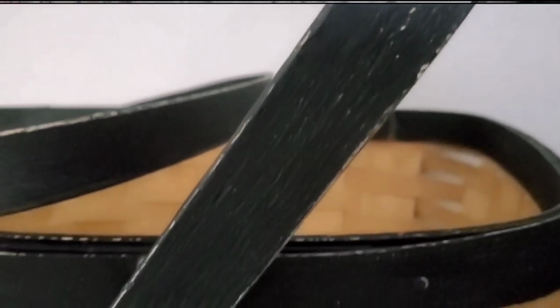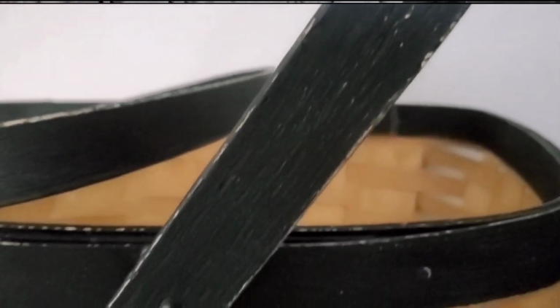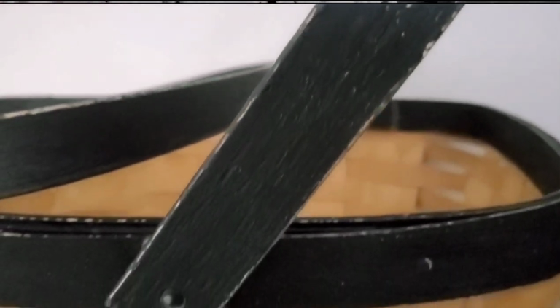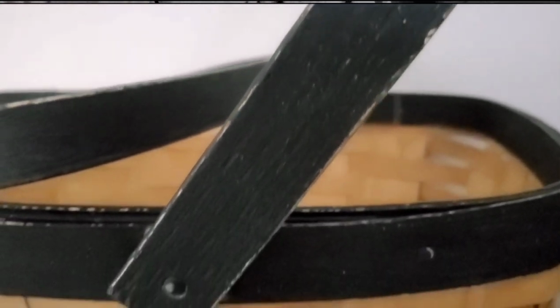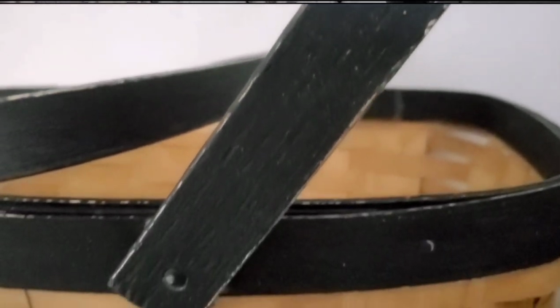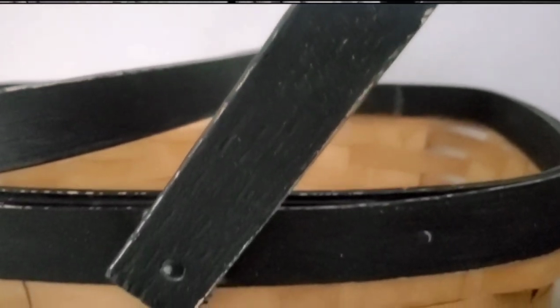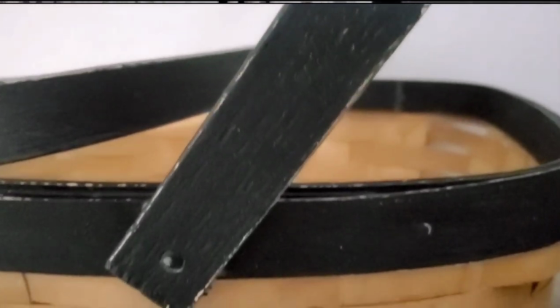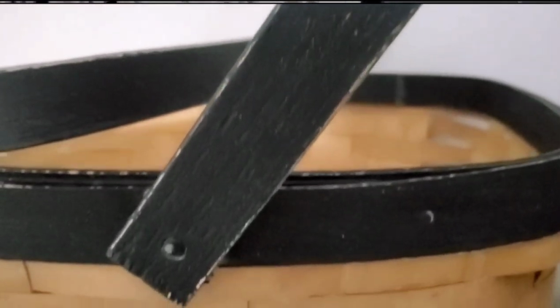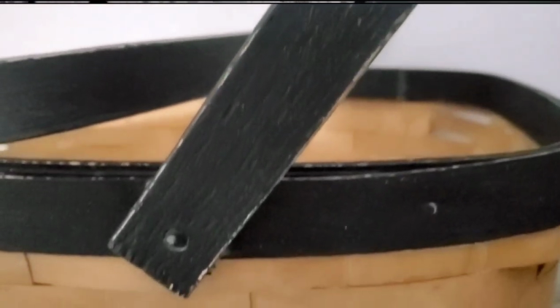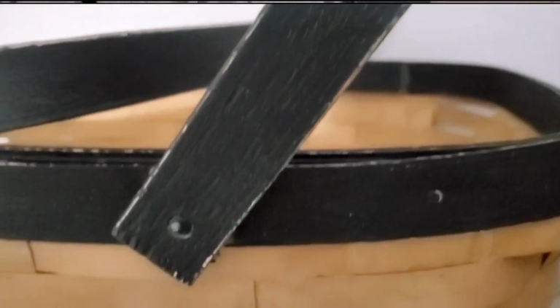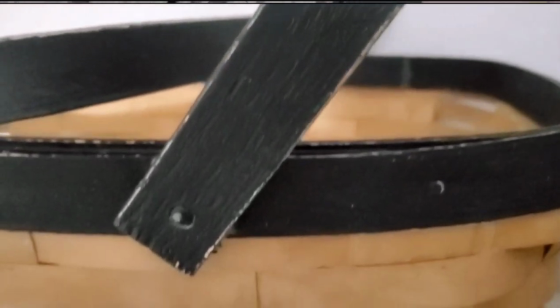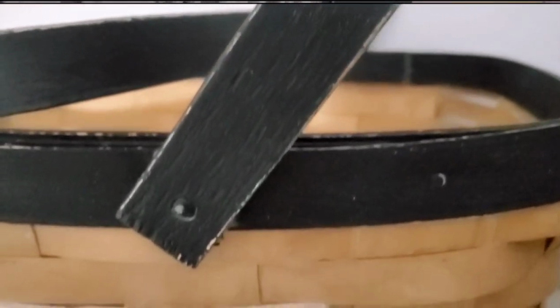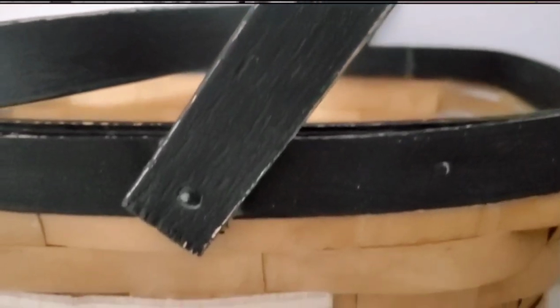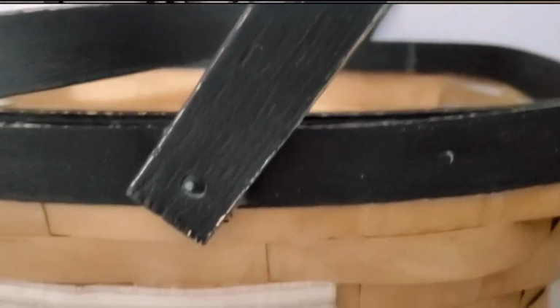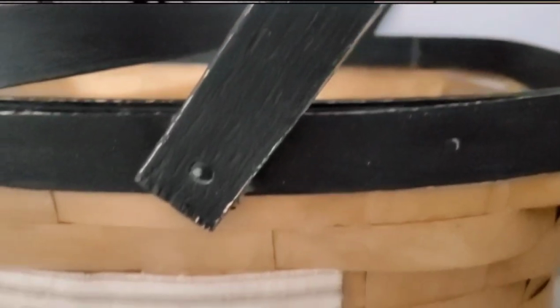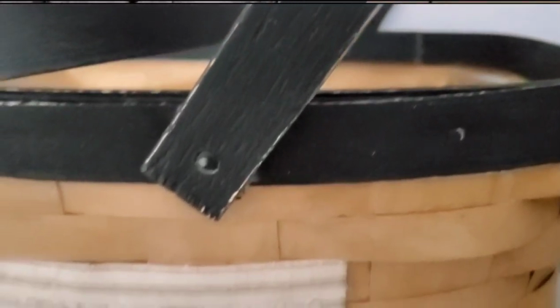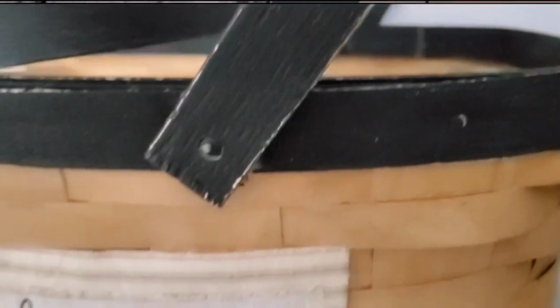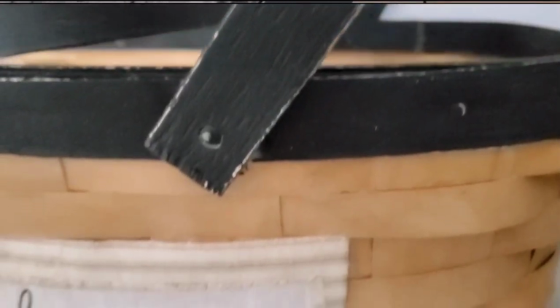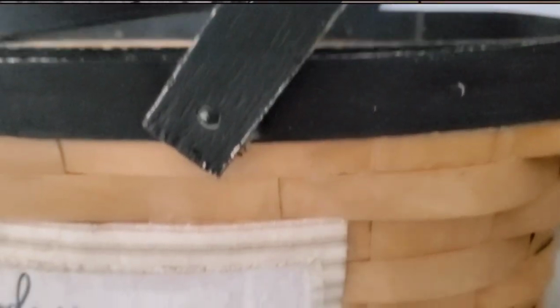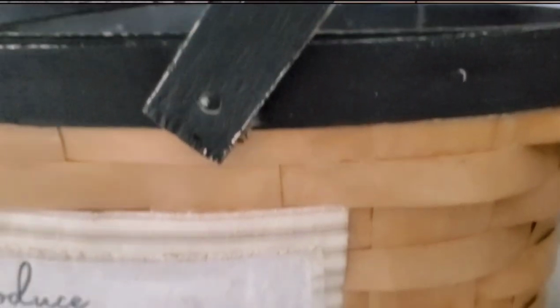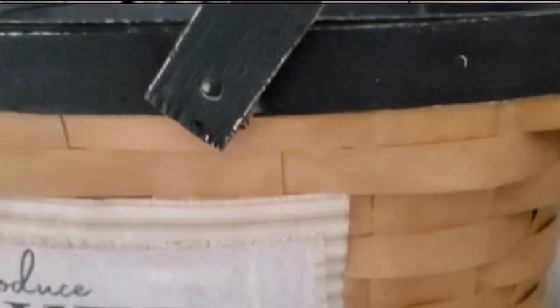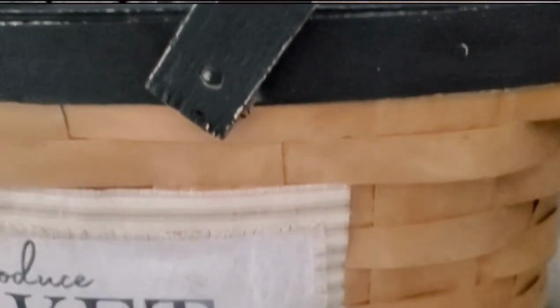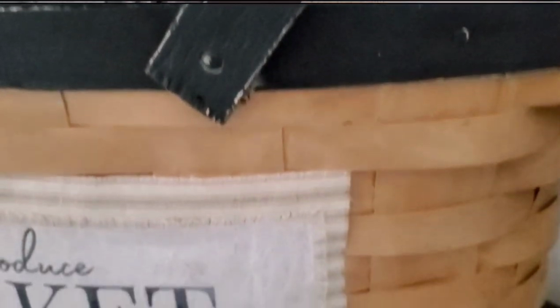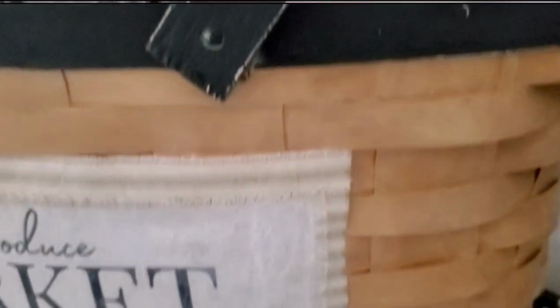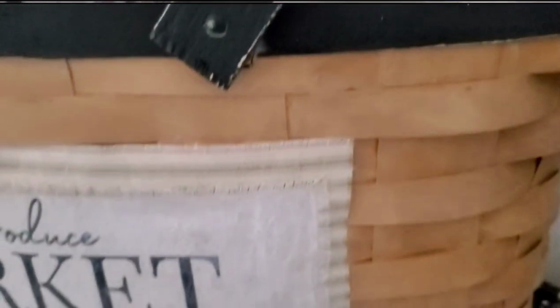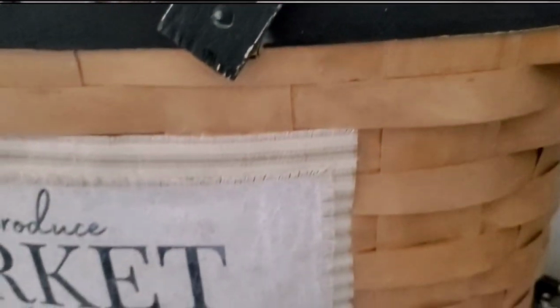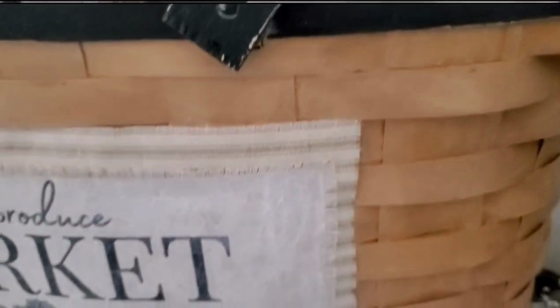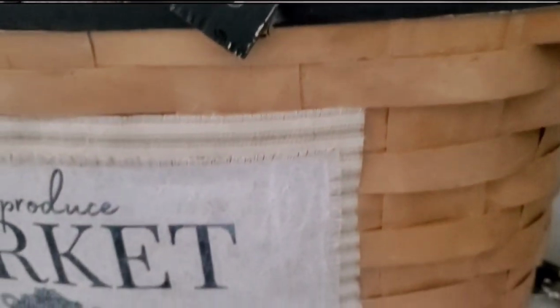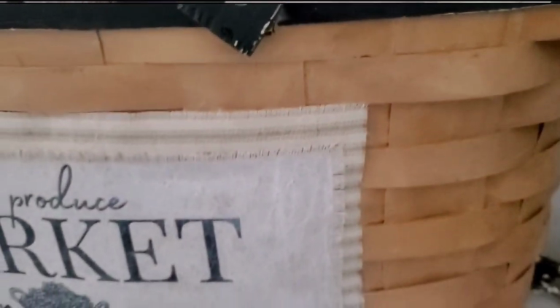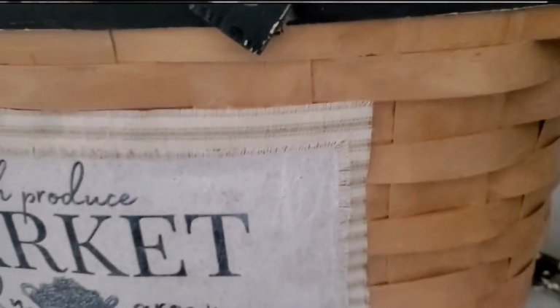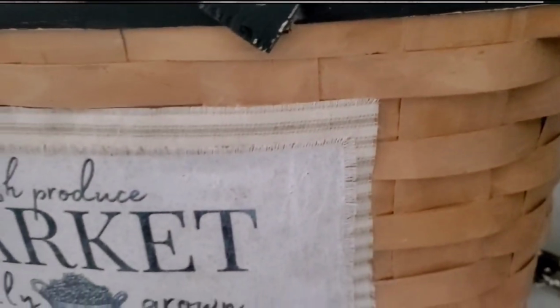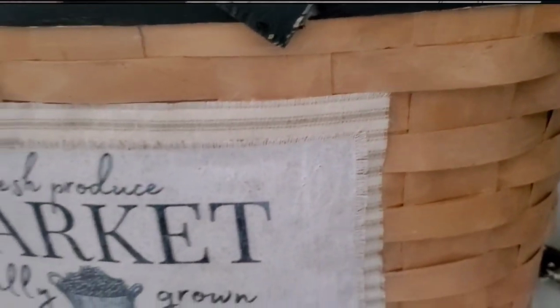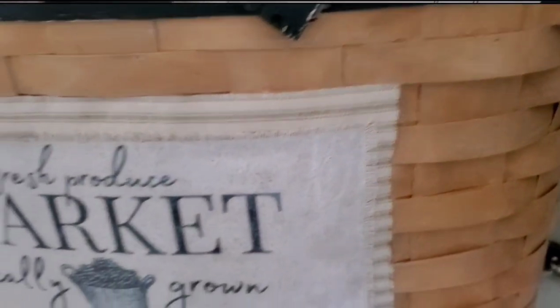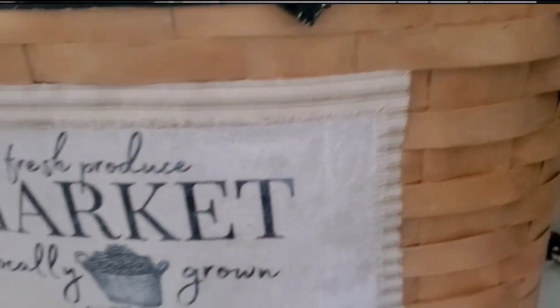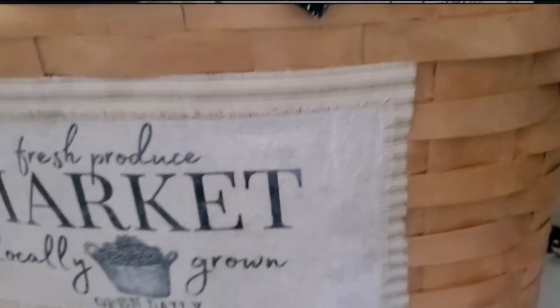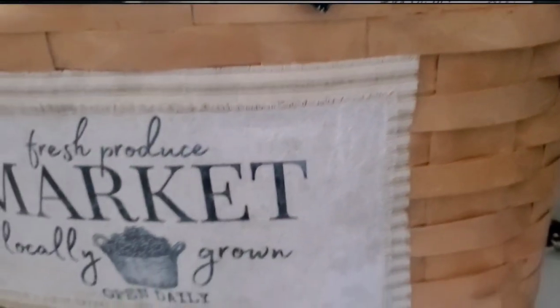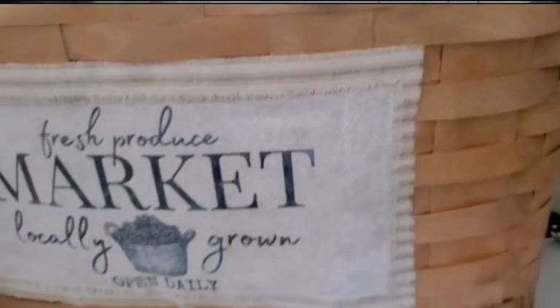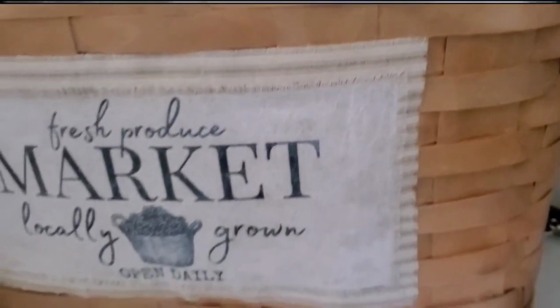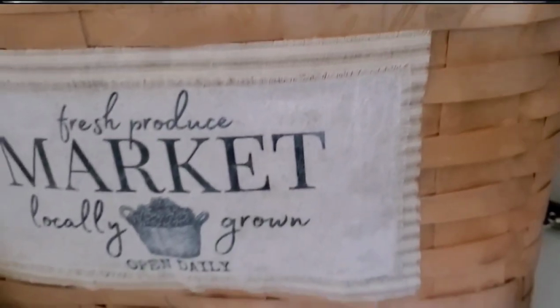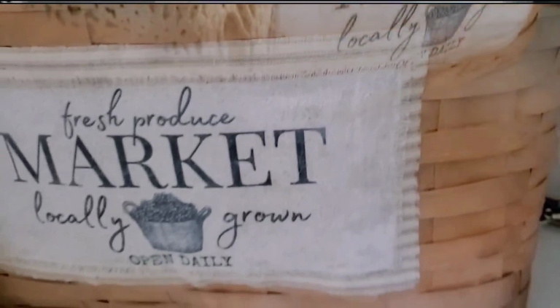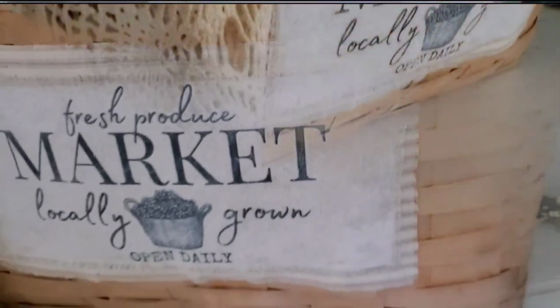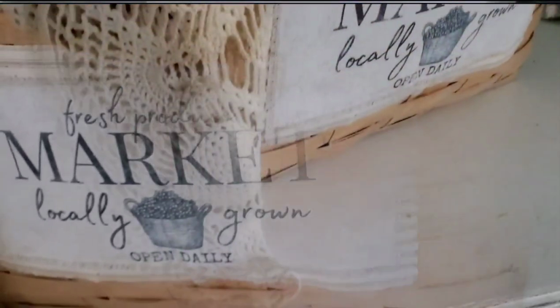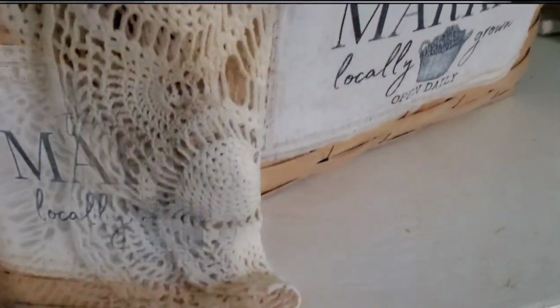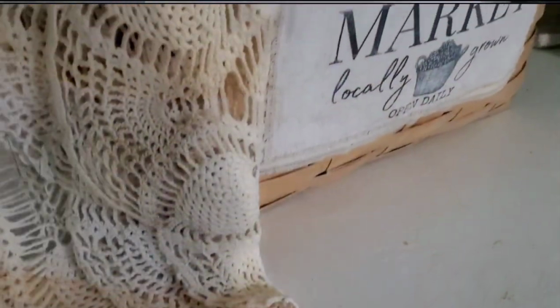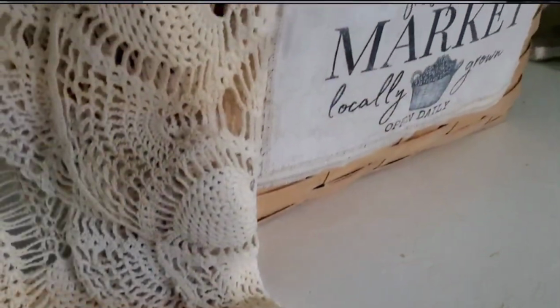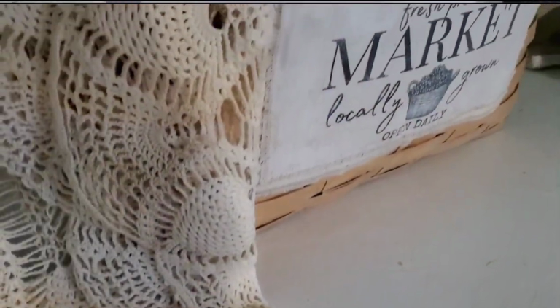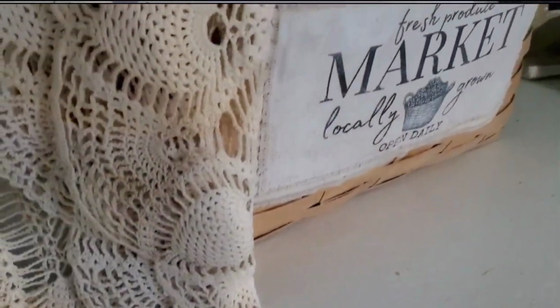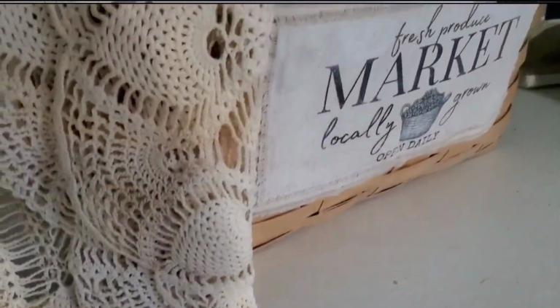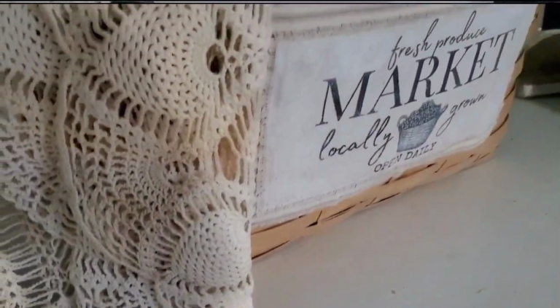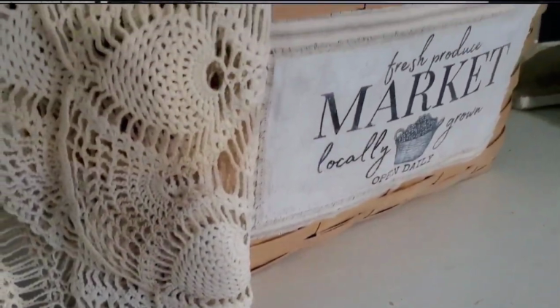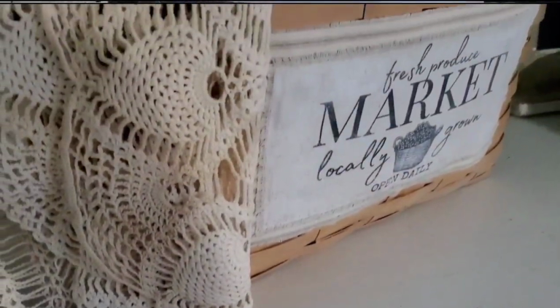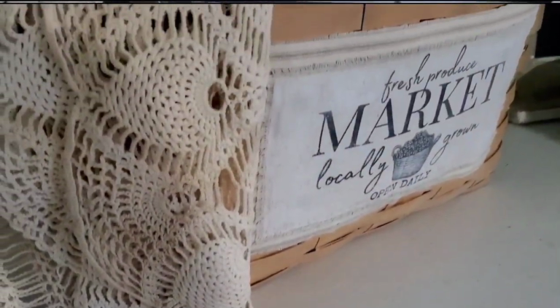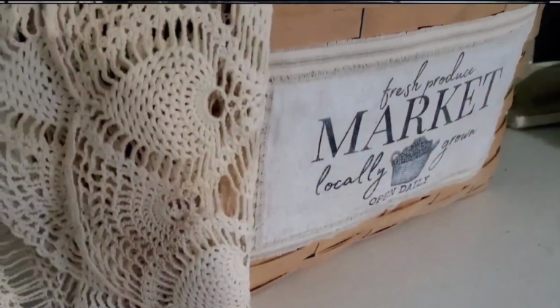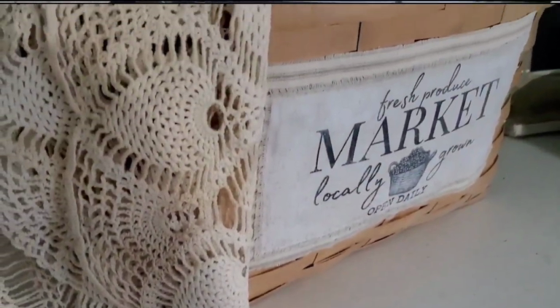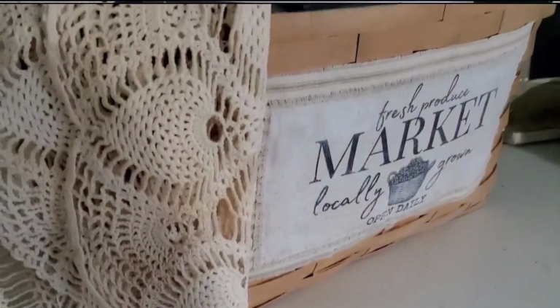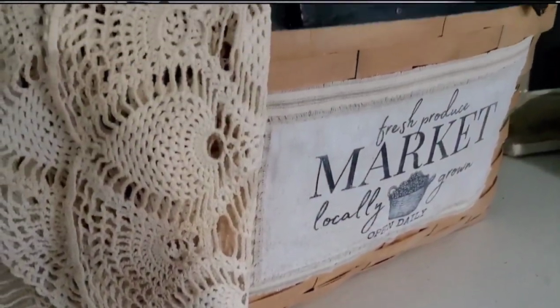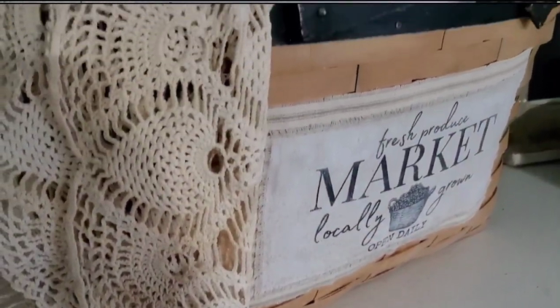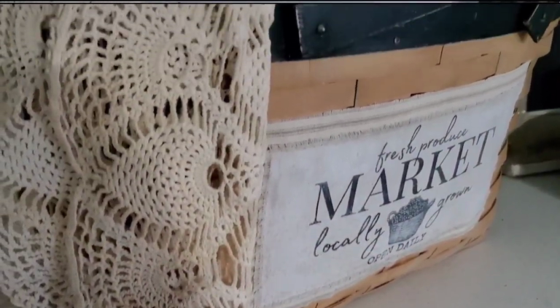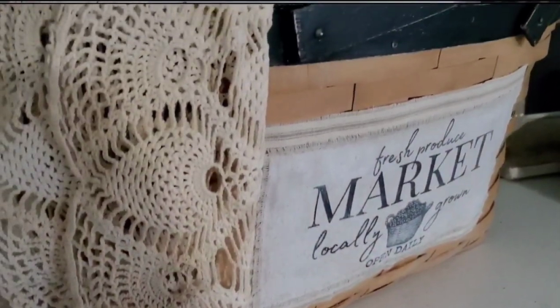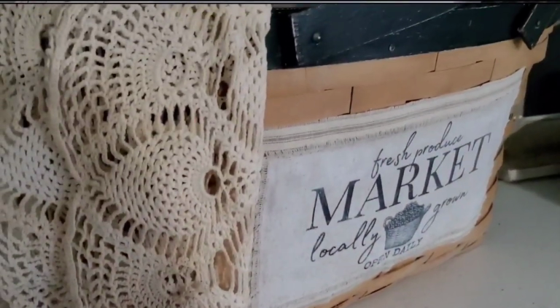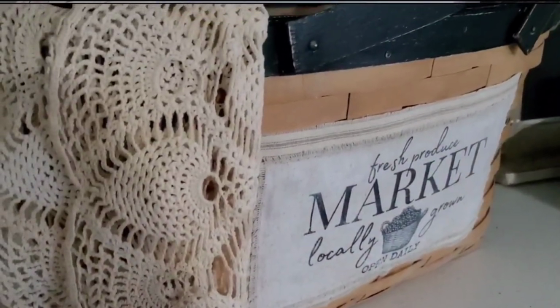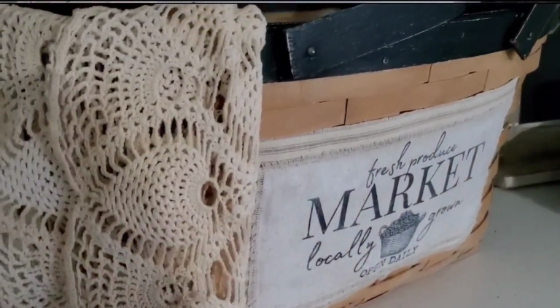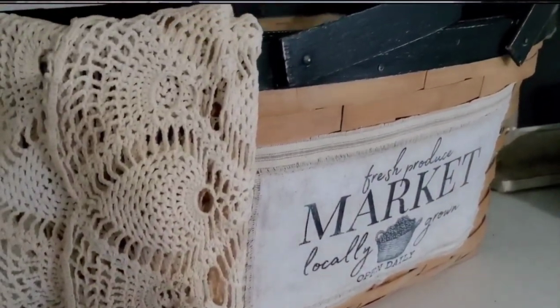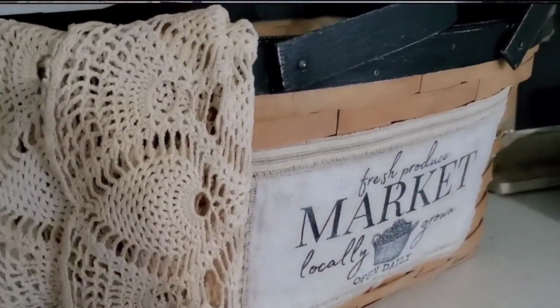I should not have waxed it first, but it adhered beautifully. Tell me what you guys think of this basket transformation! Let me know in the comments — would you have painted the entire piece, and if so, what color?